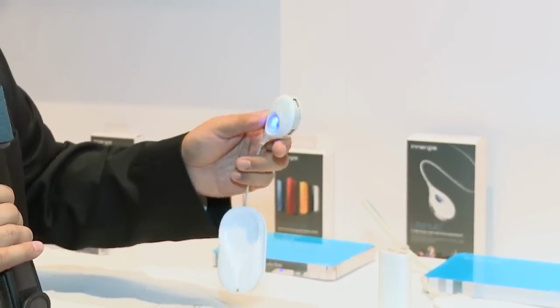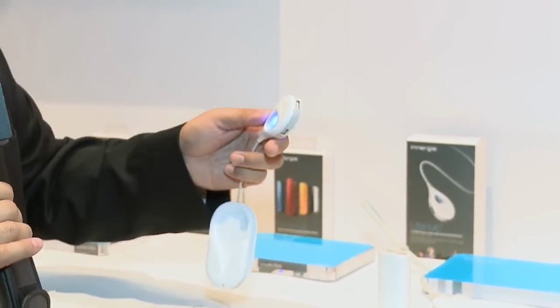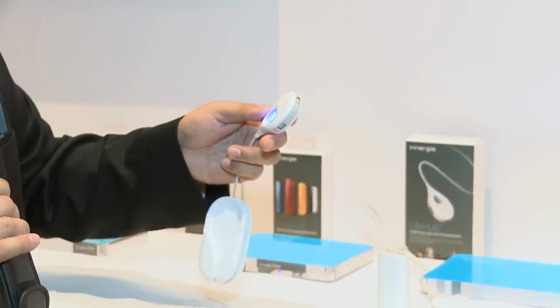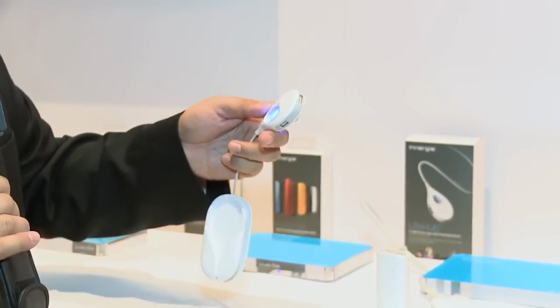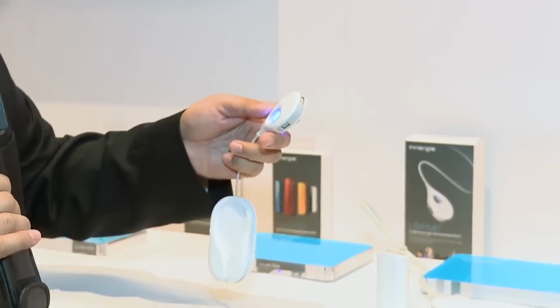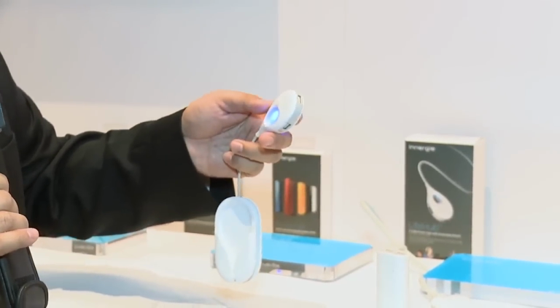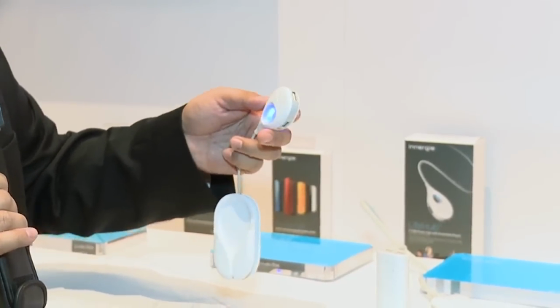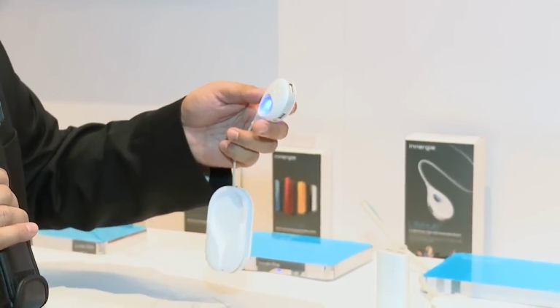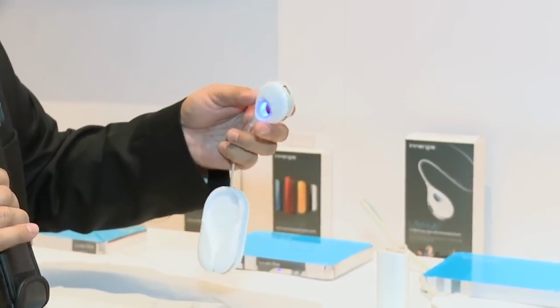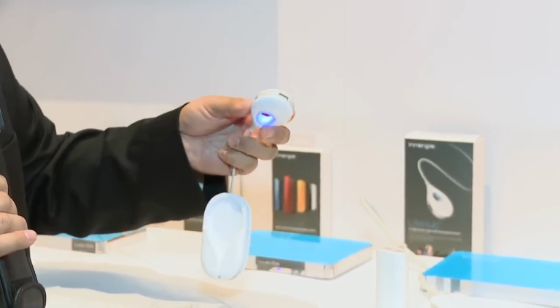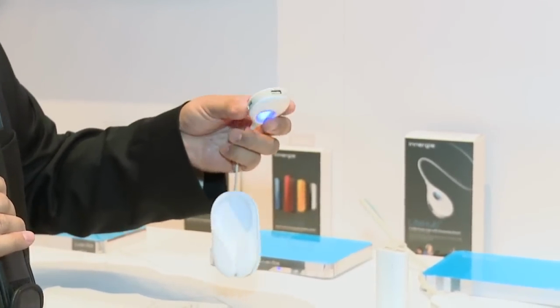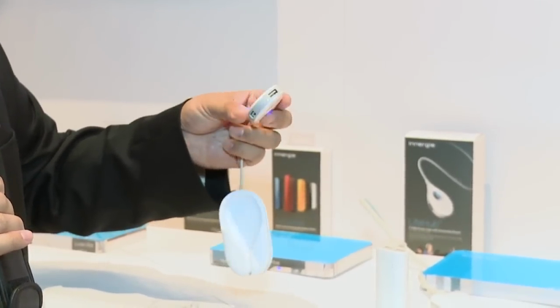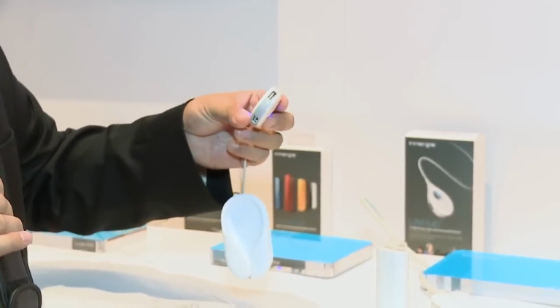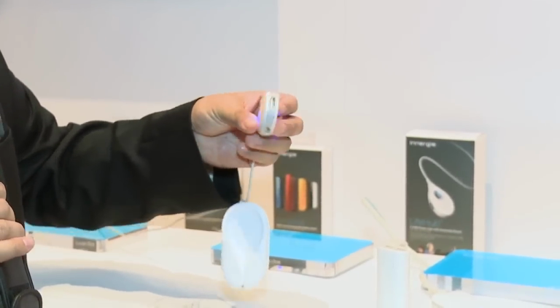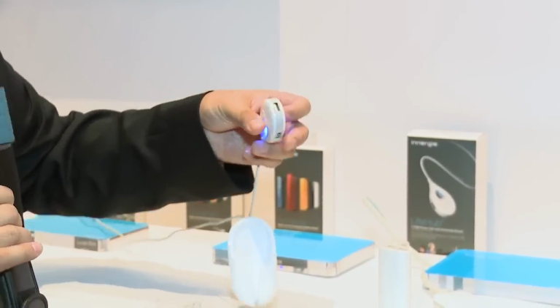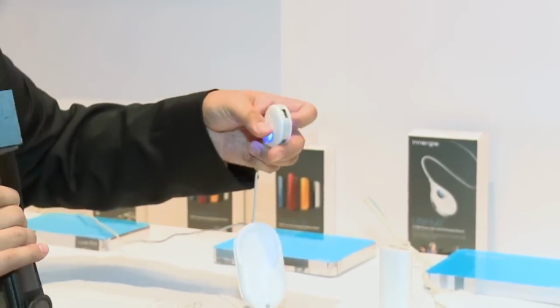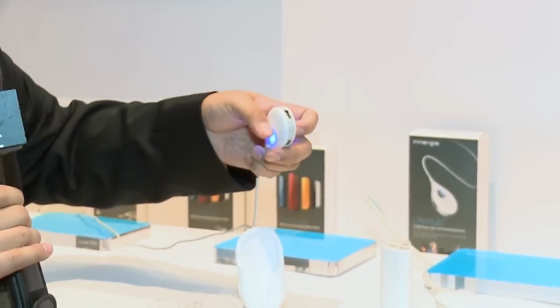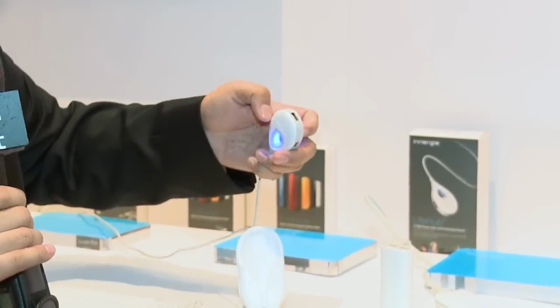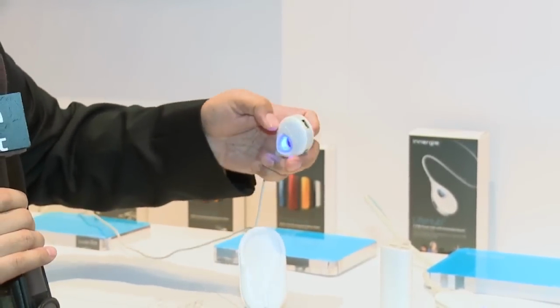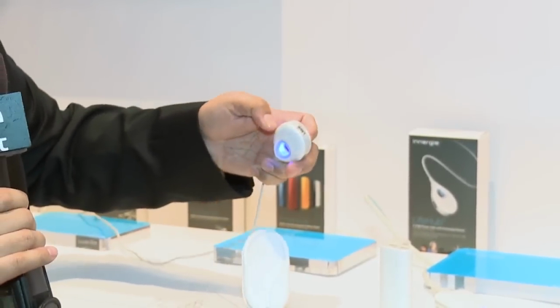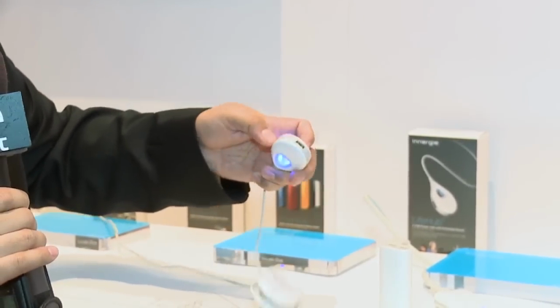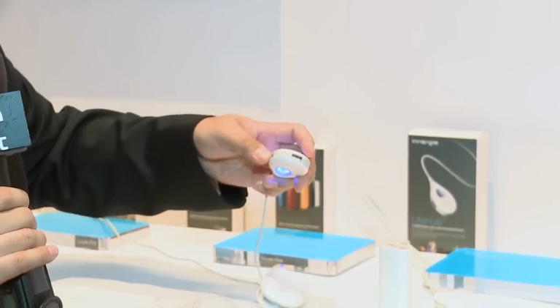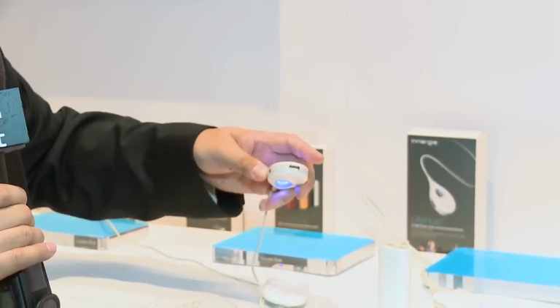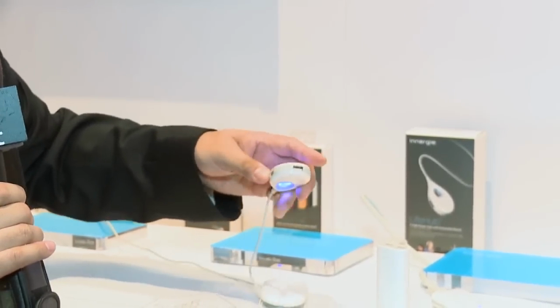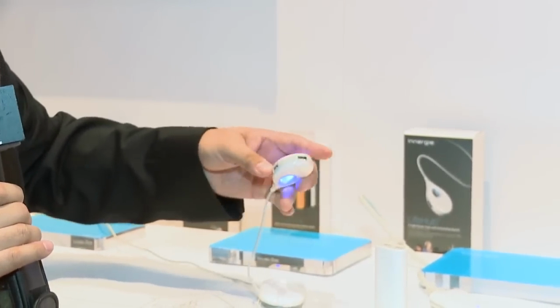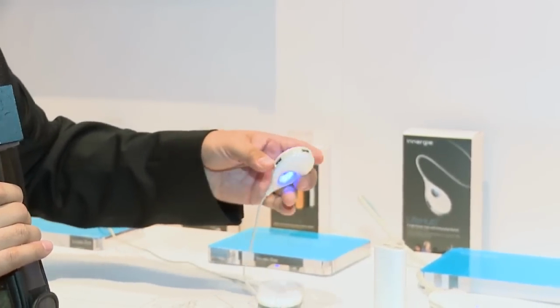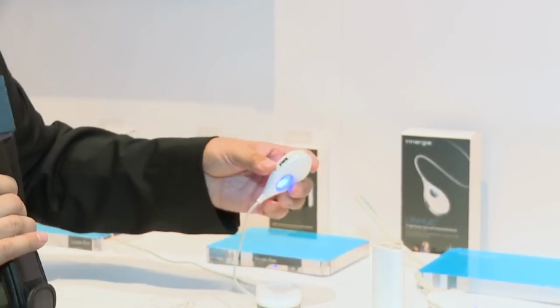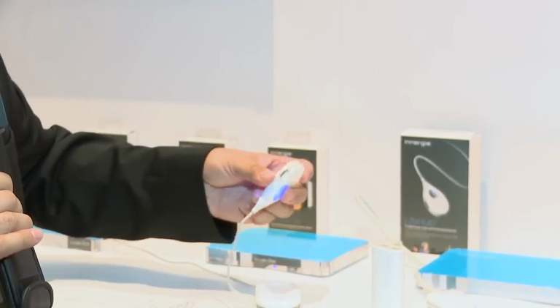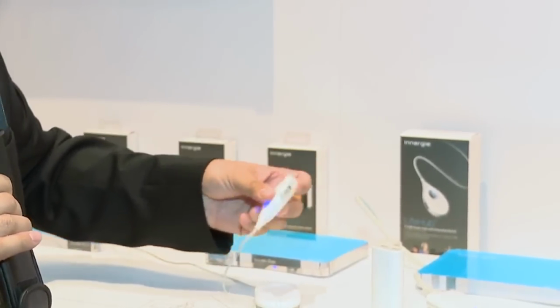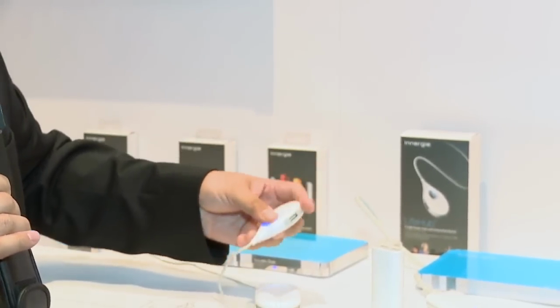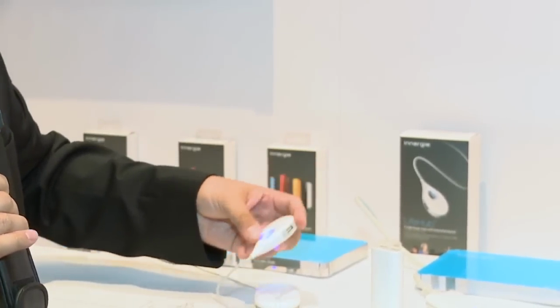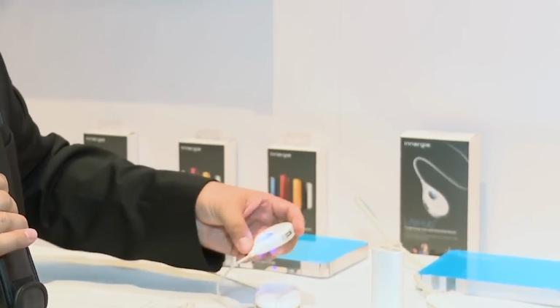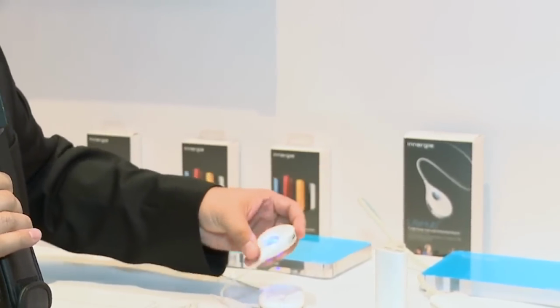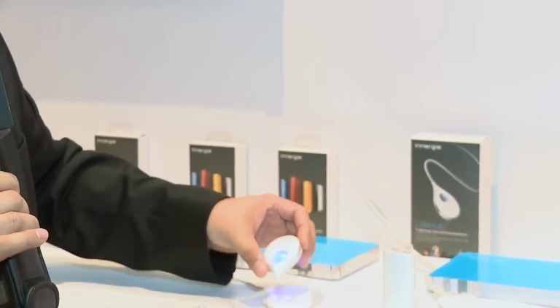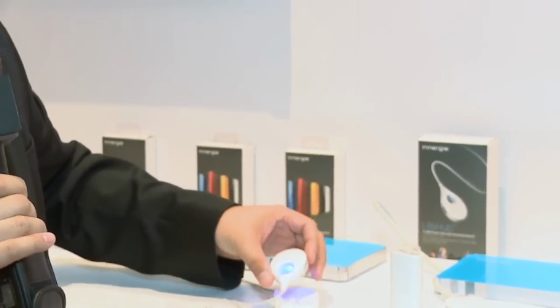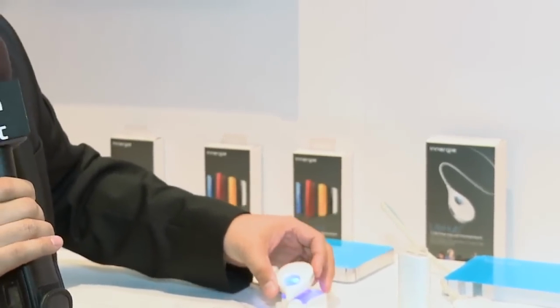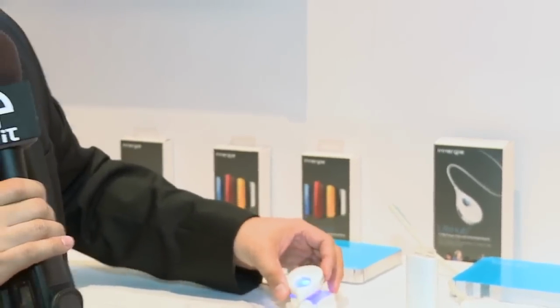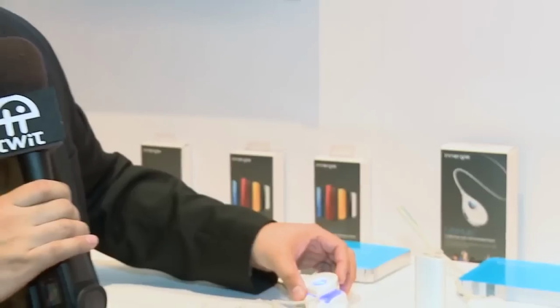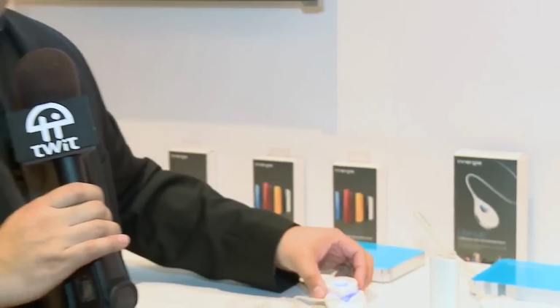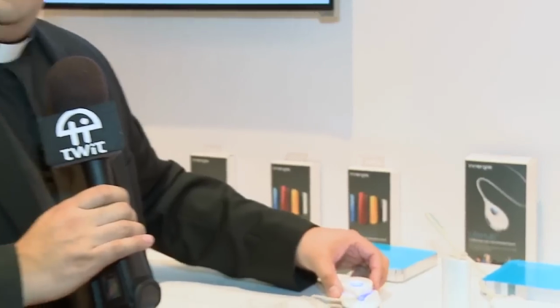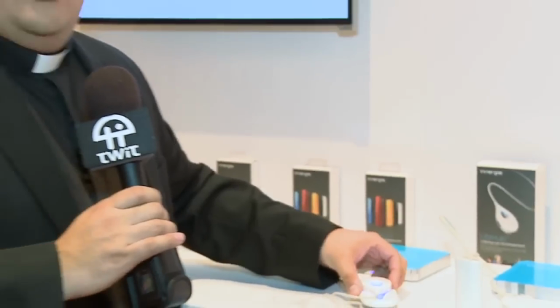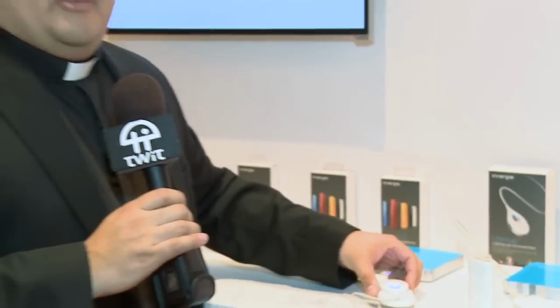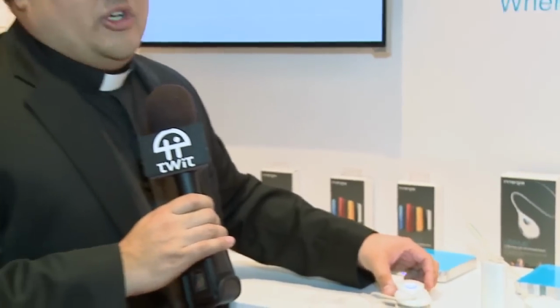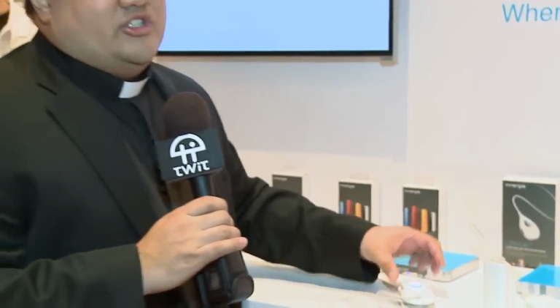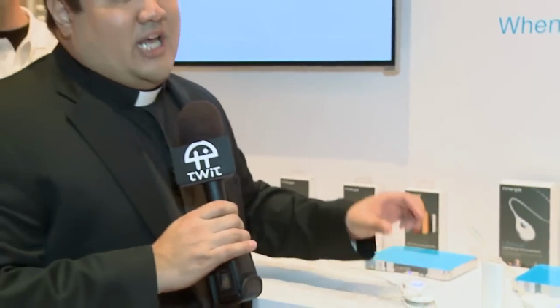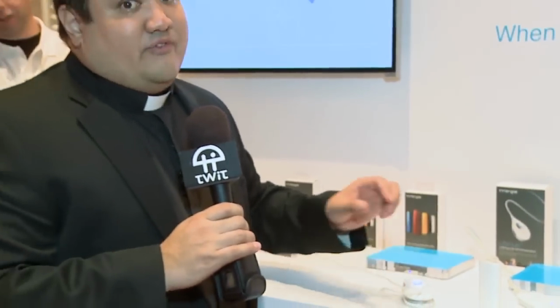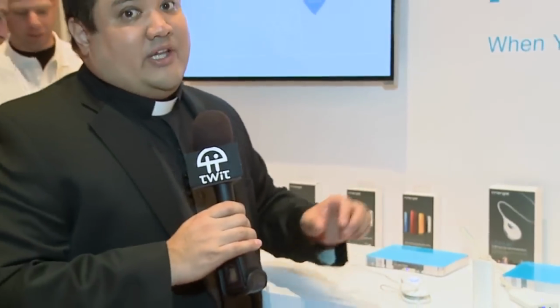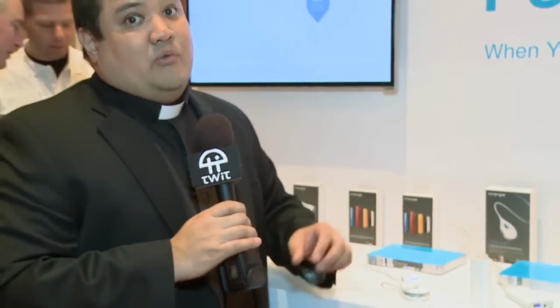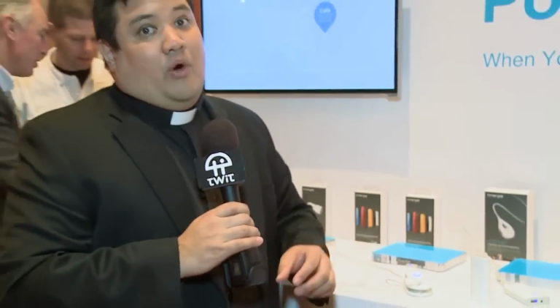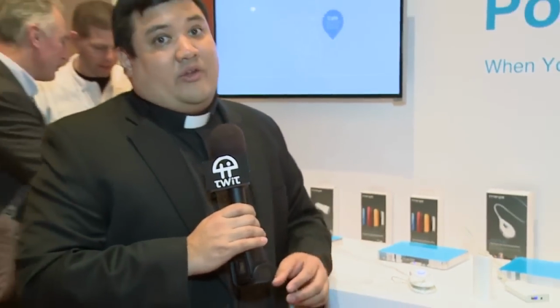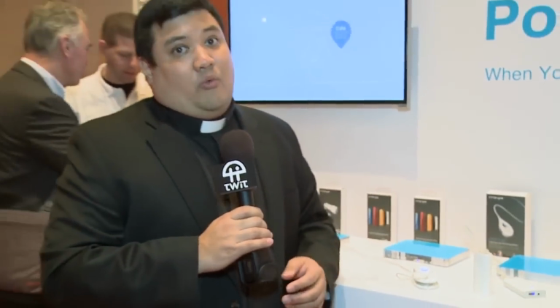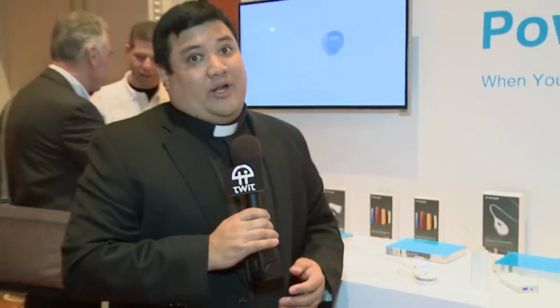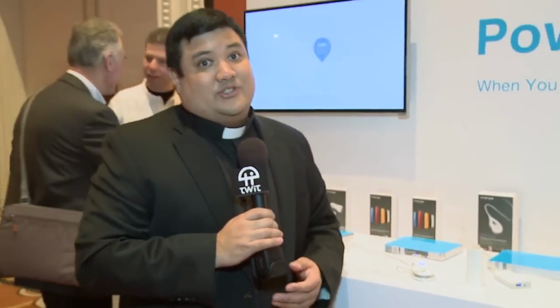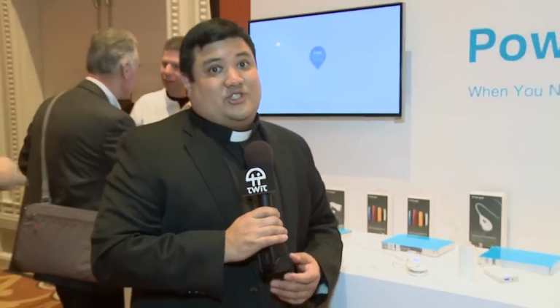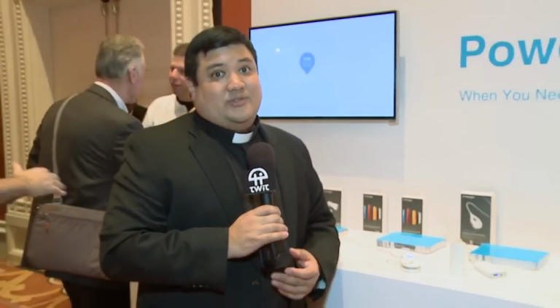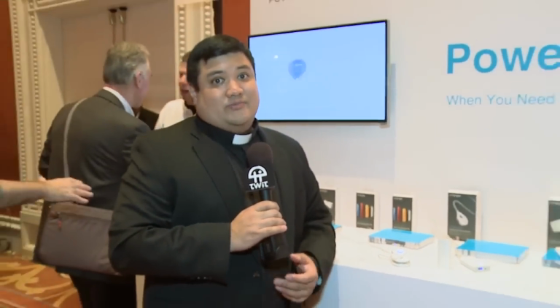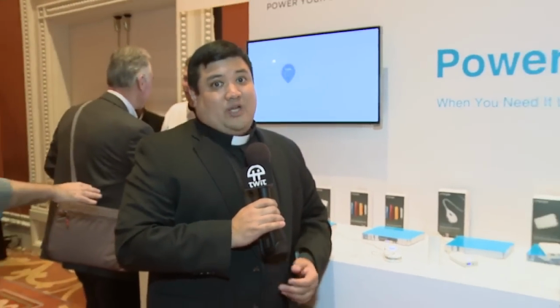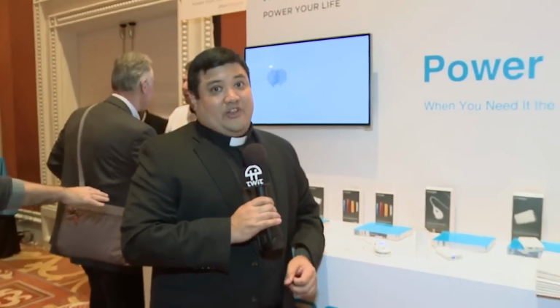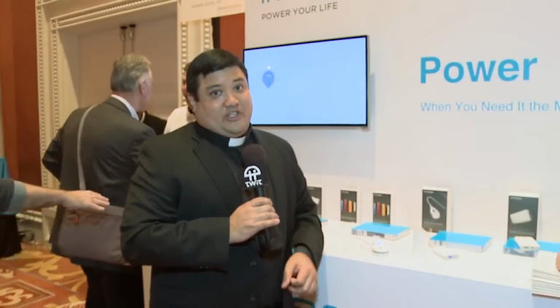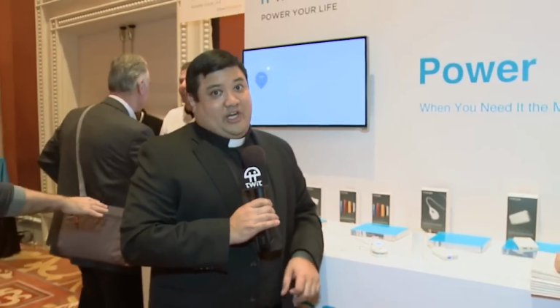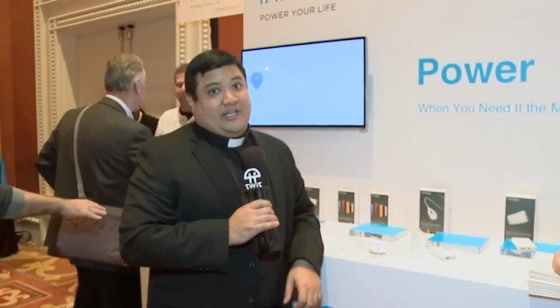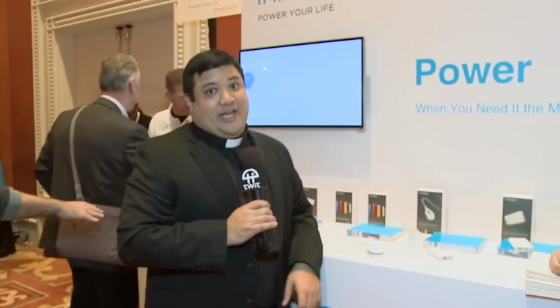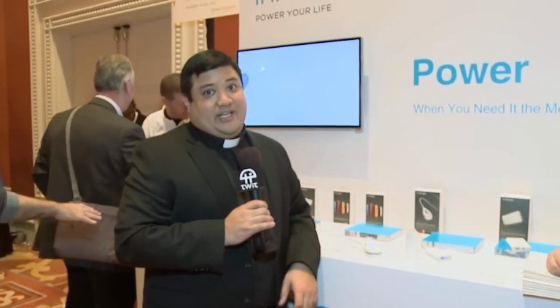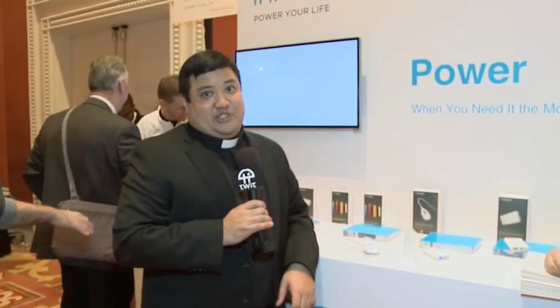It also comes with a cable management device so you can wrap it up when you're not using it. Energy is not the only company here displaying power products, but they're definitely one of the ones on the cutting edge.